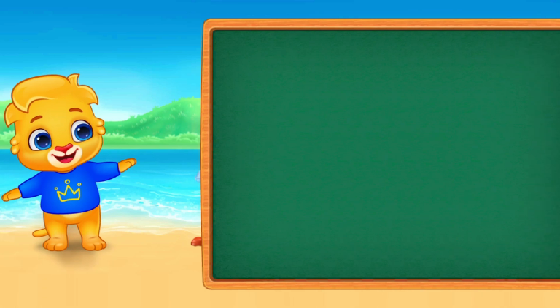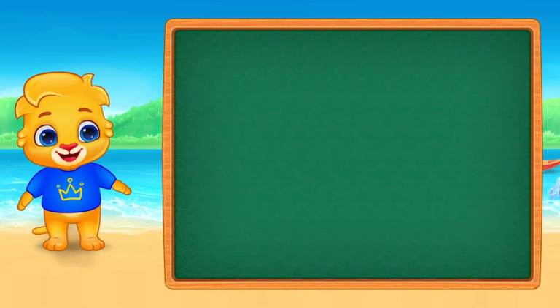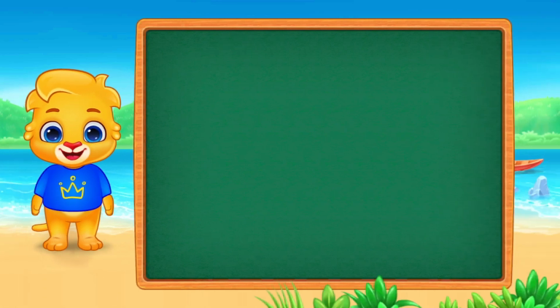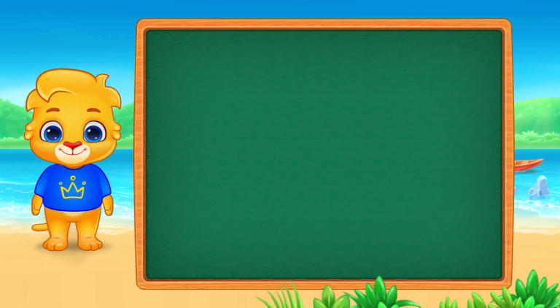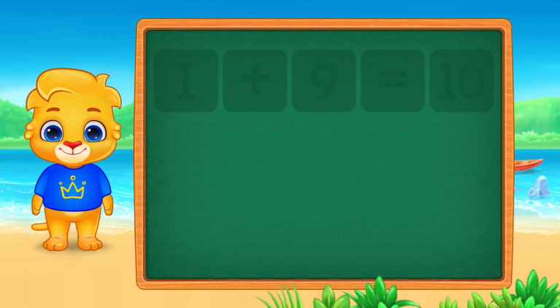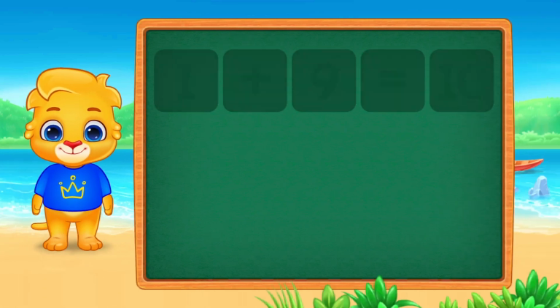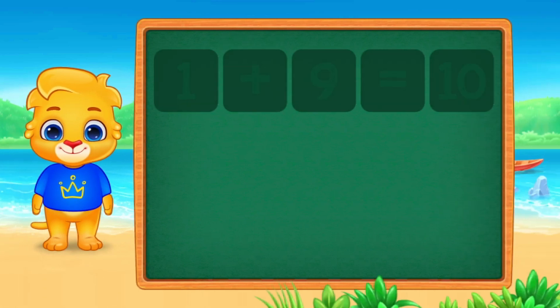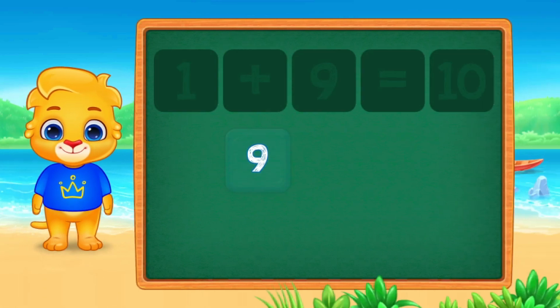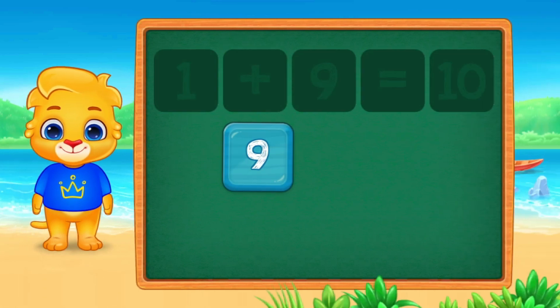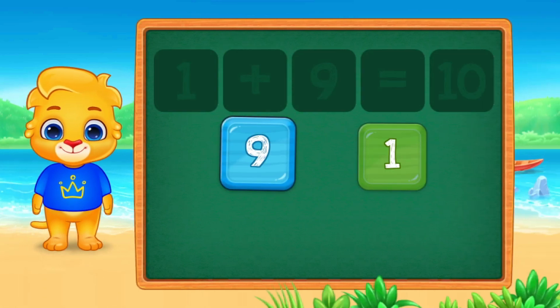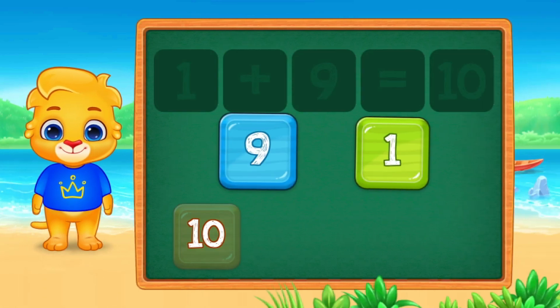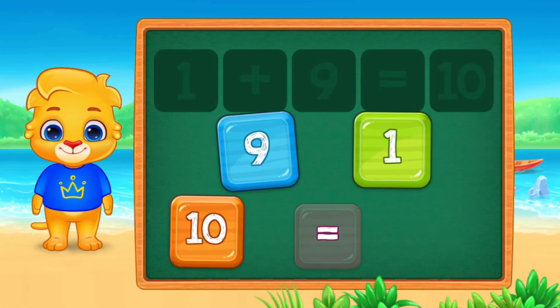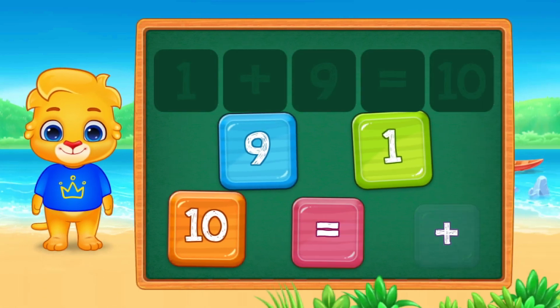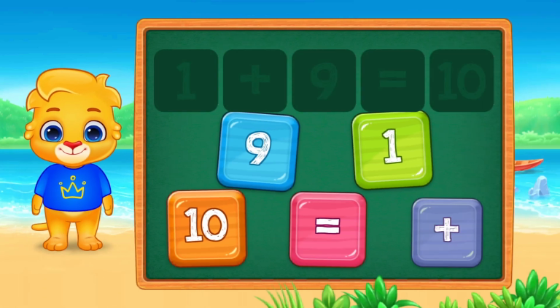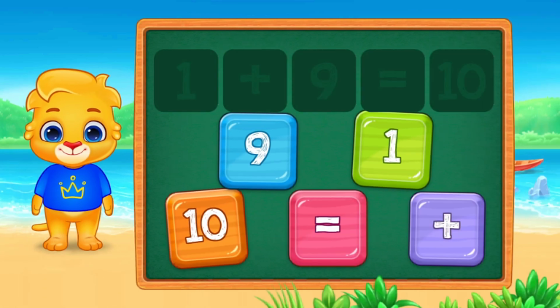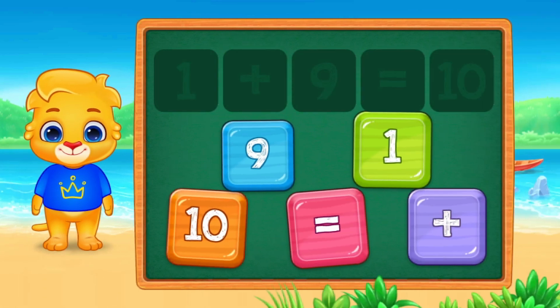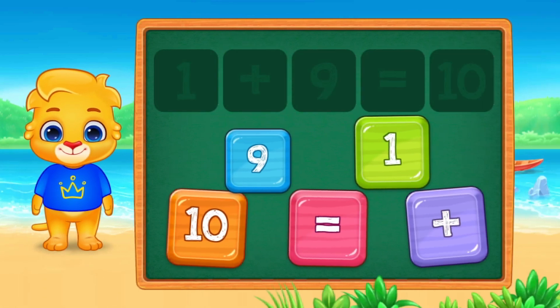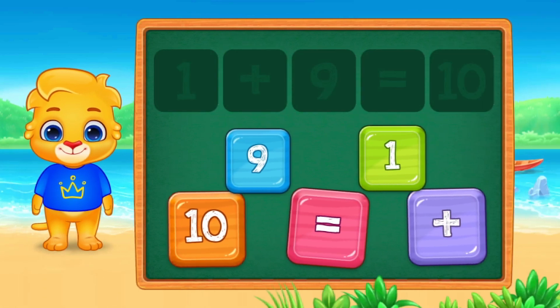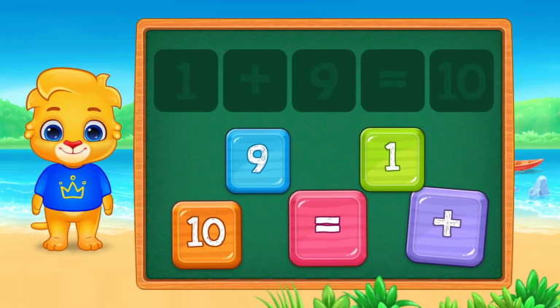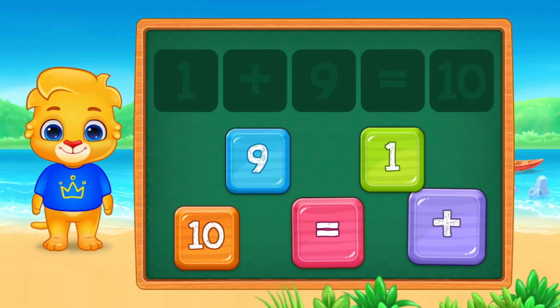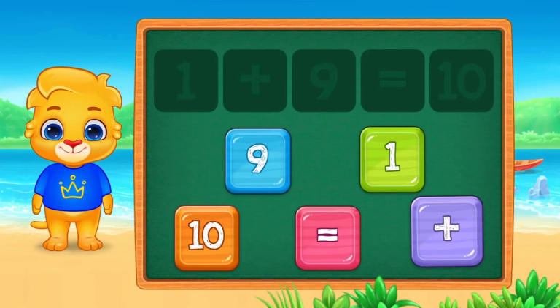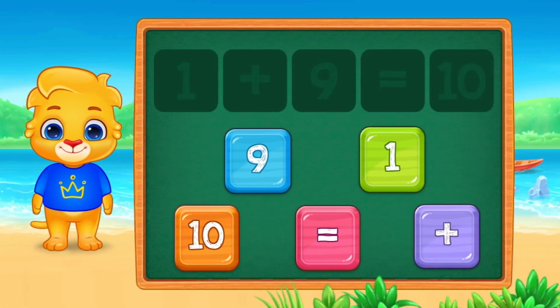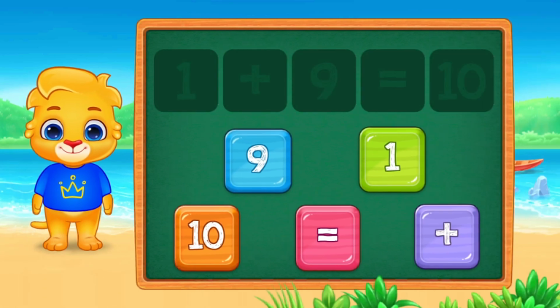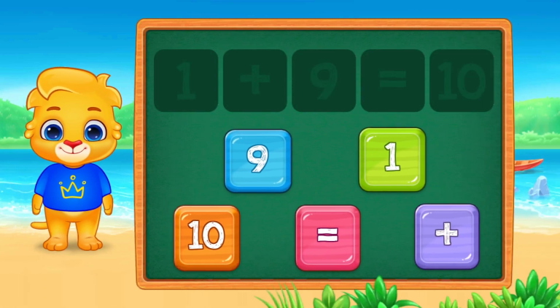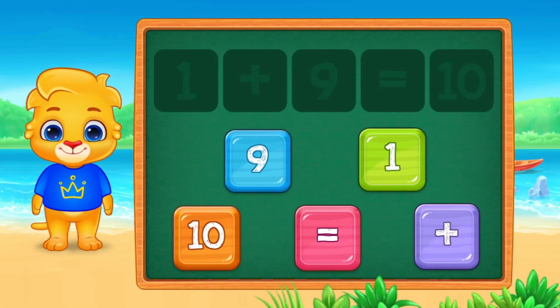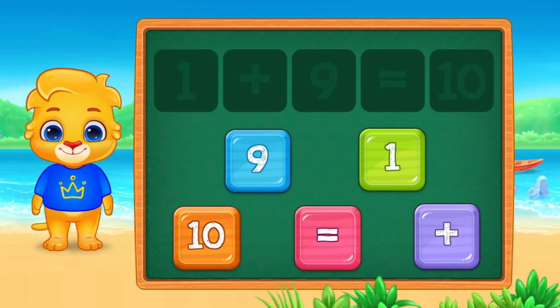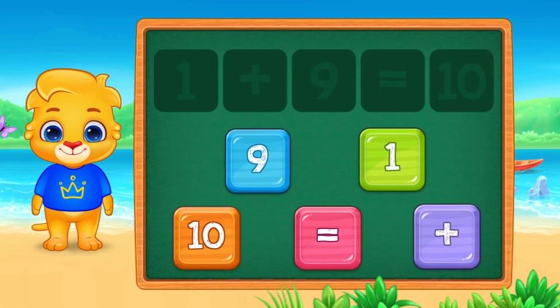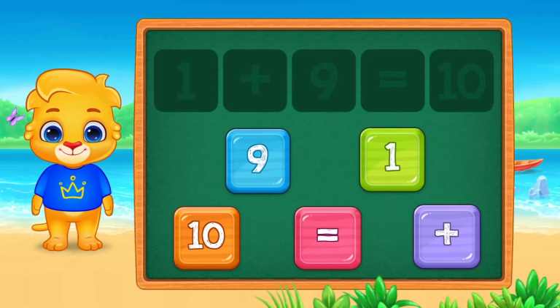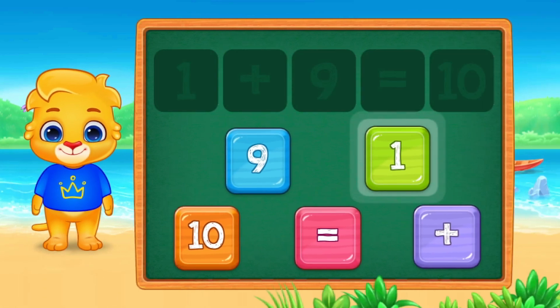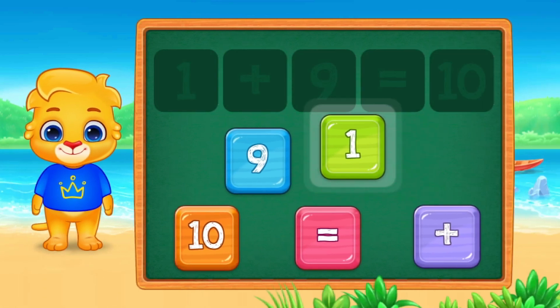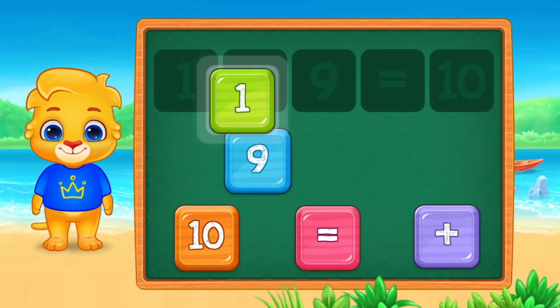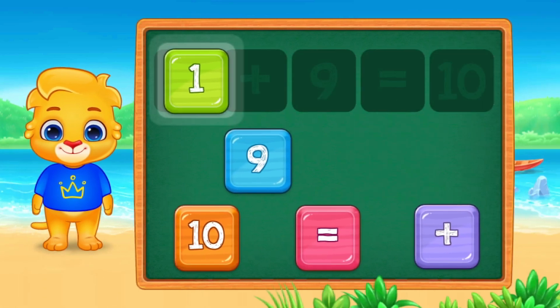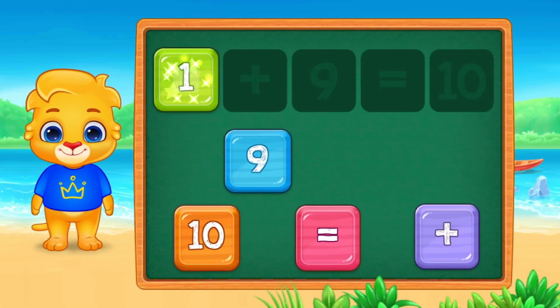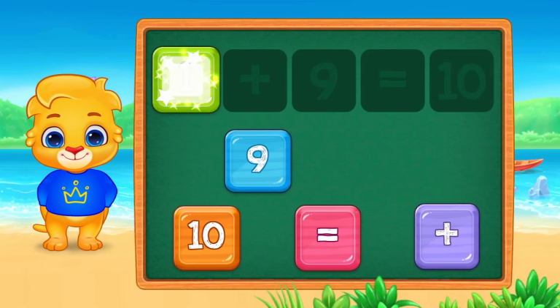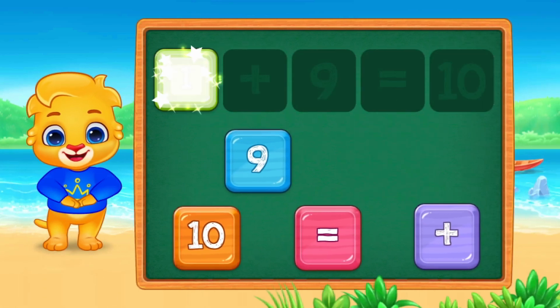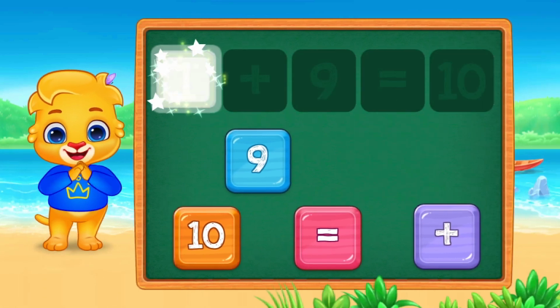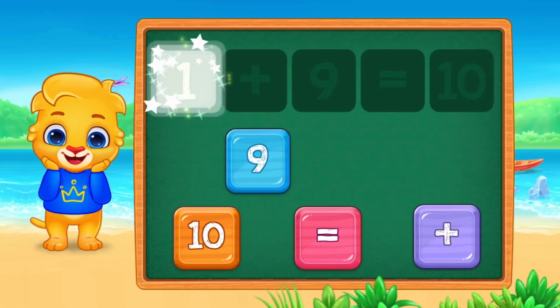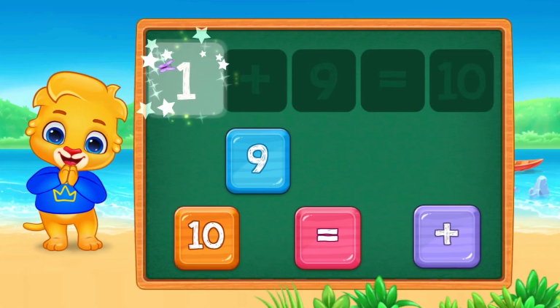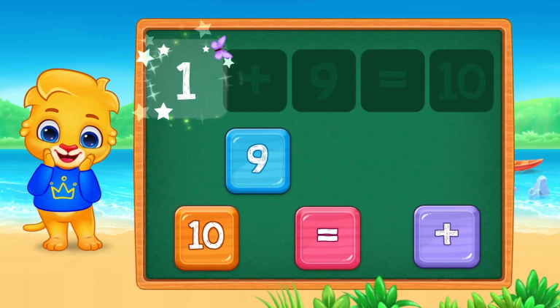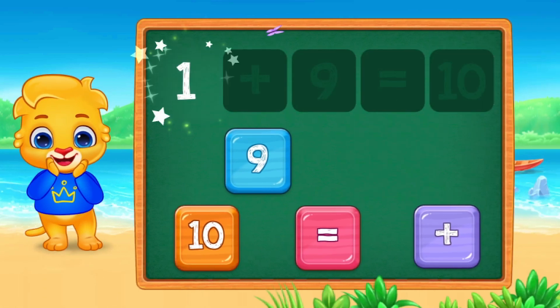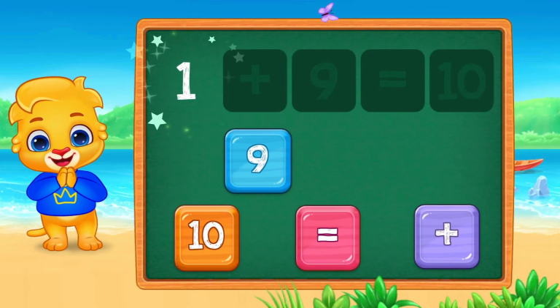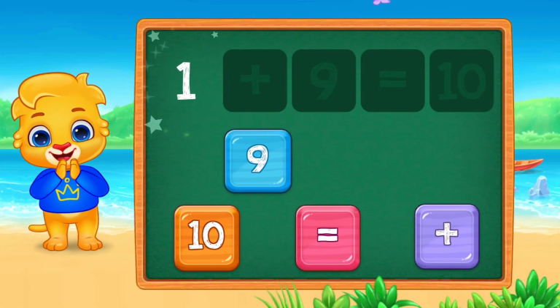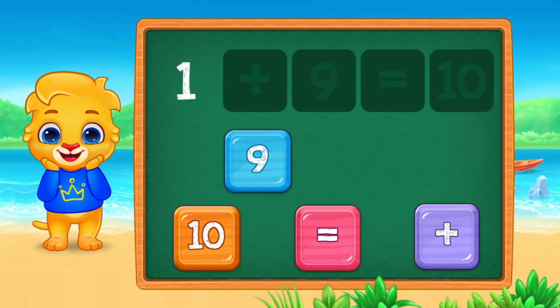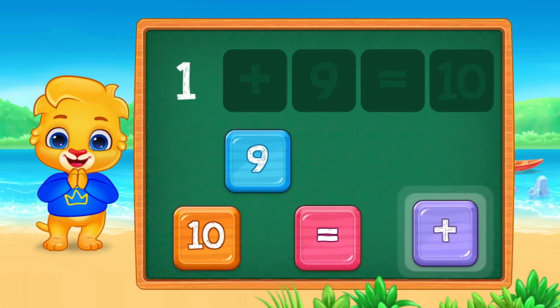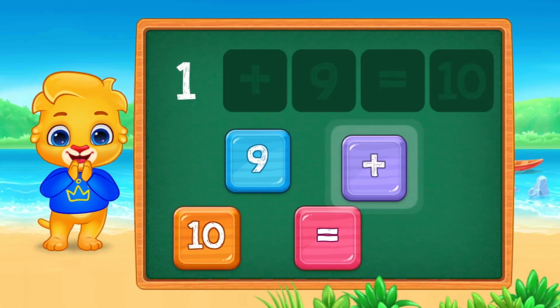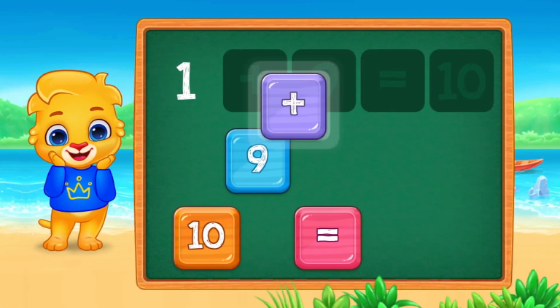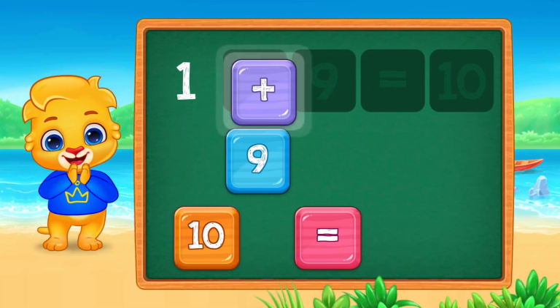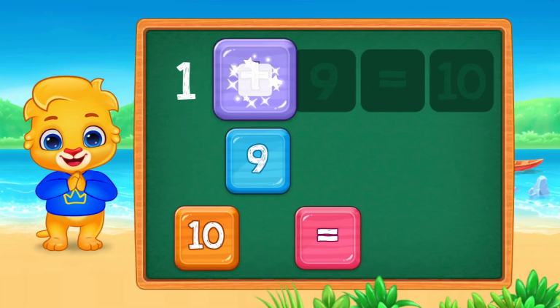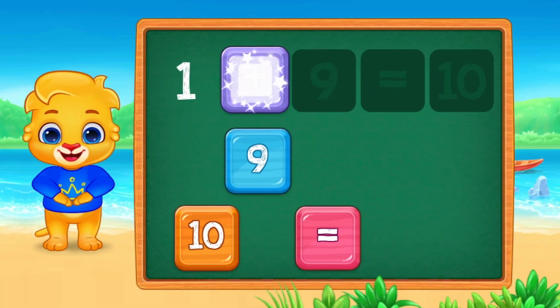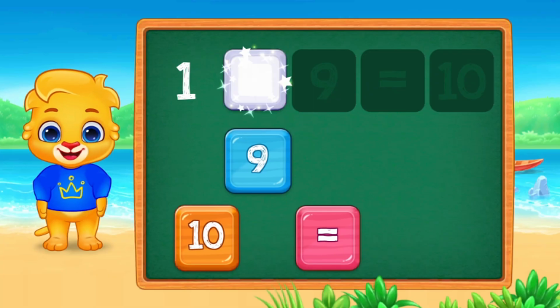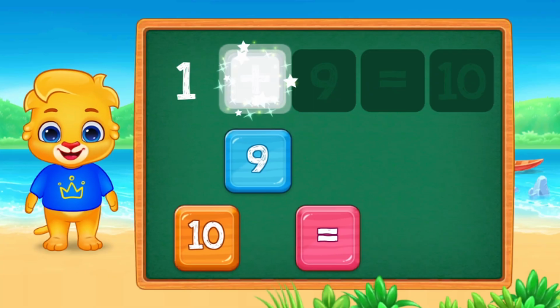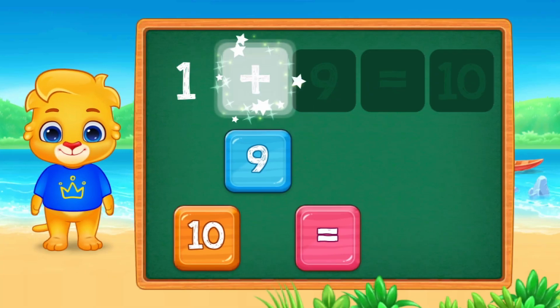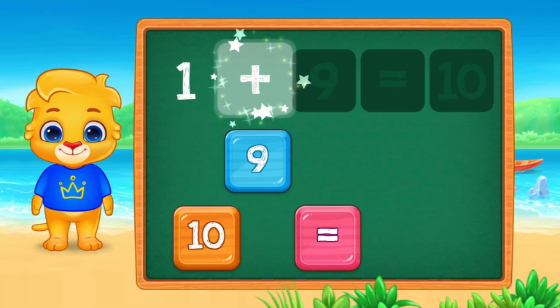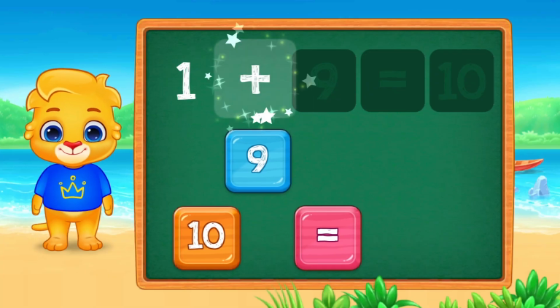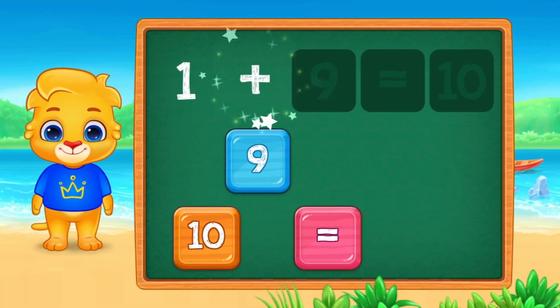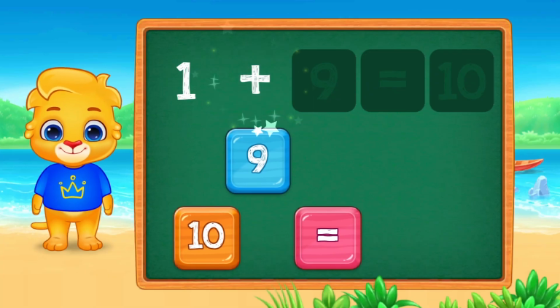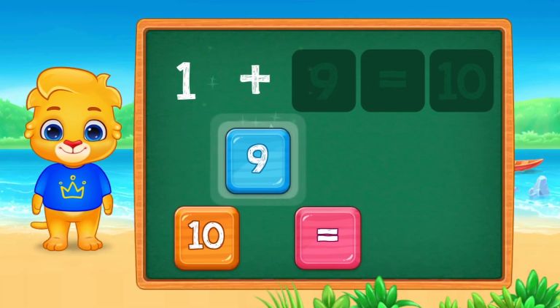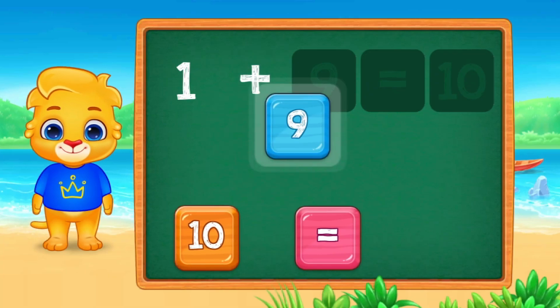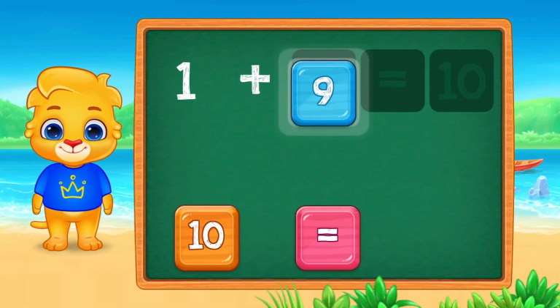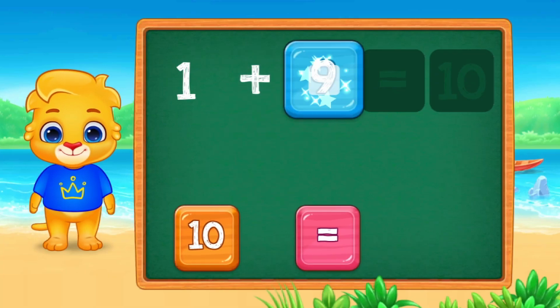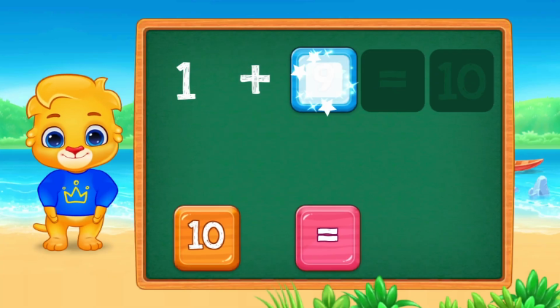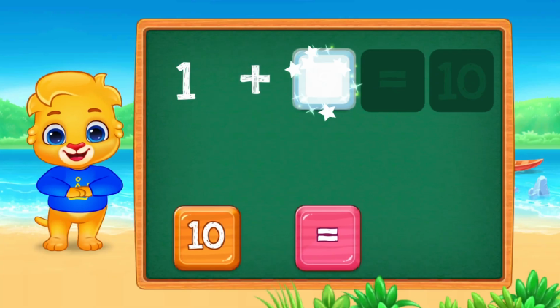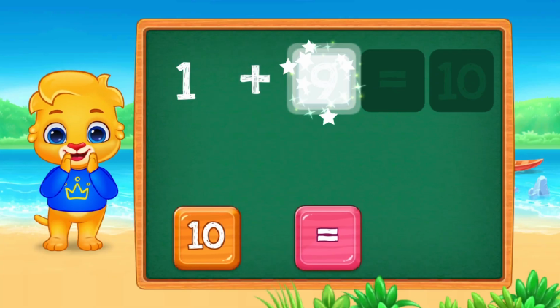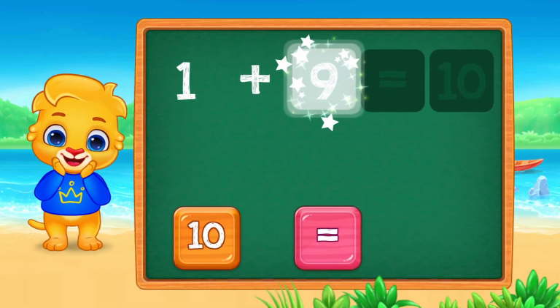Big numbers now. One plus nine equals ten. We reached the number ten.